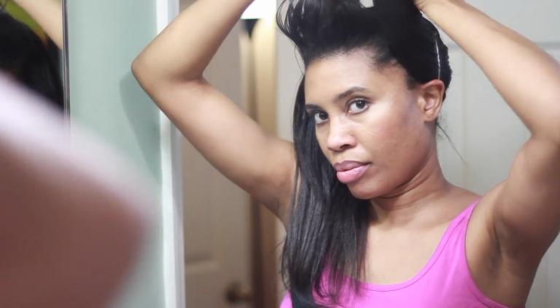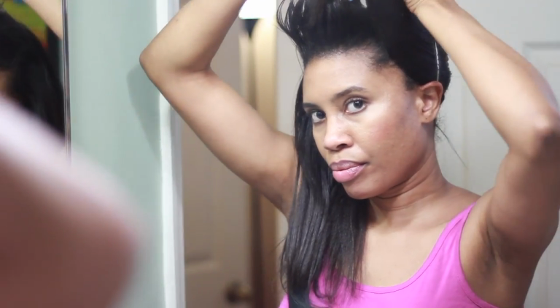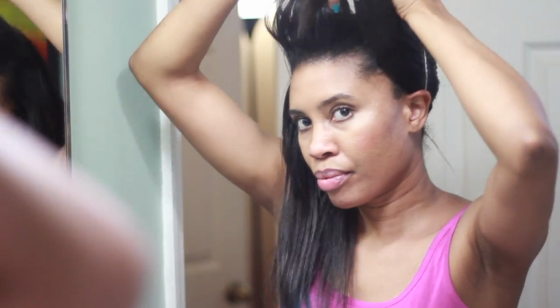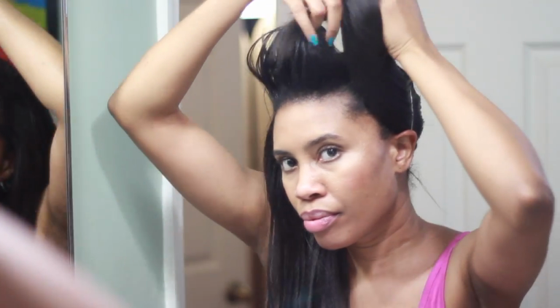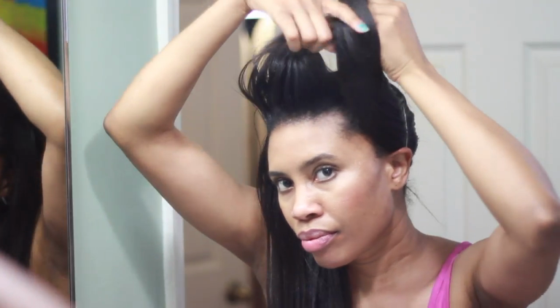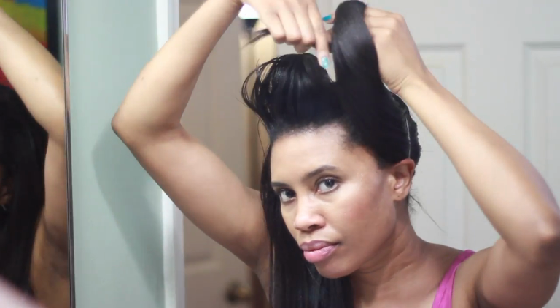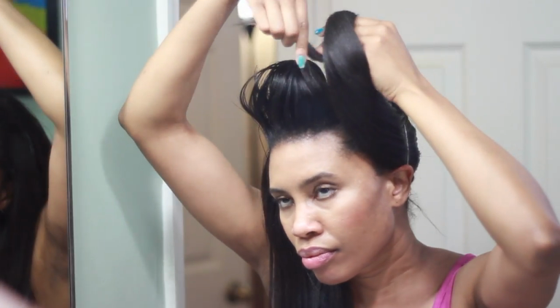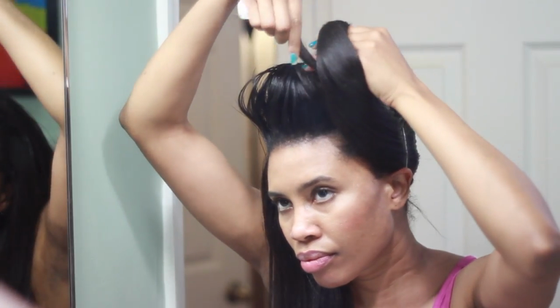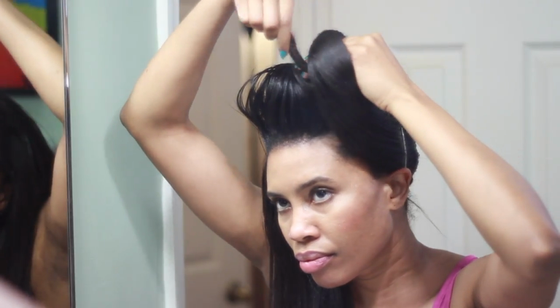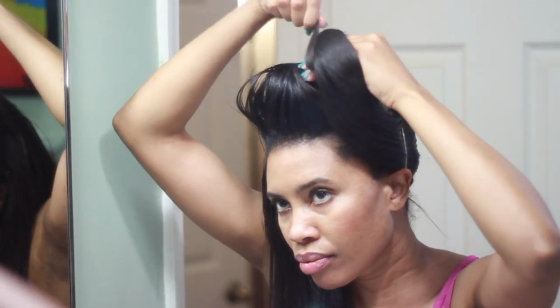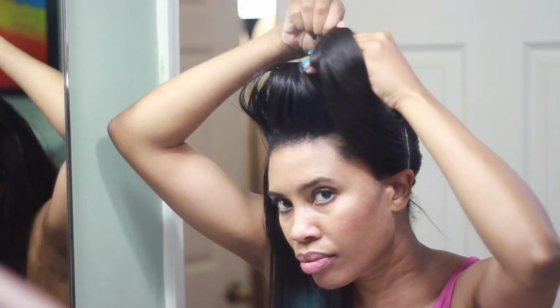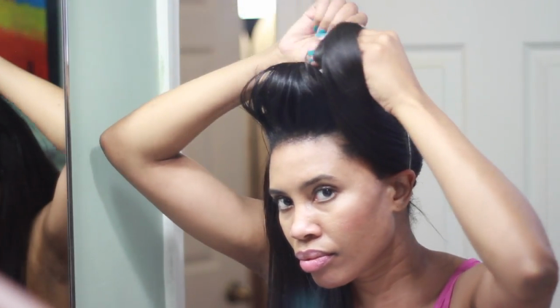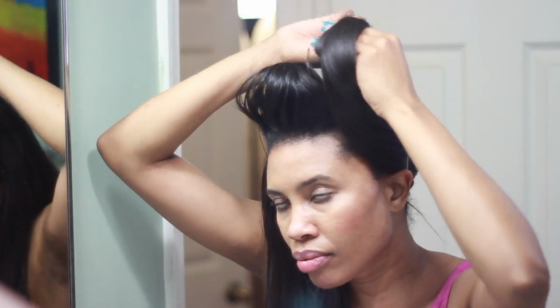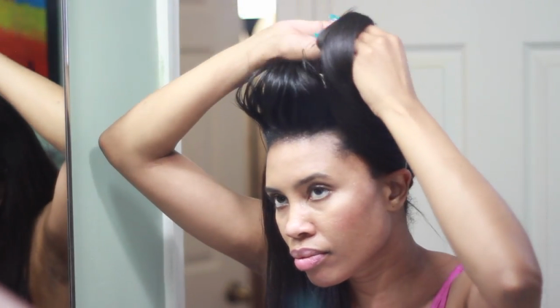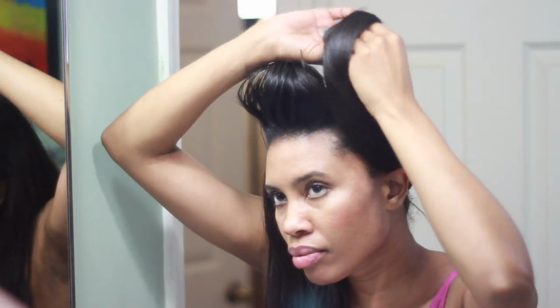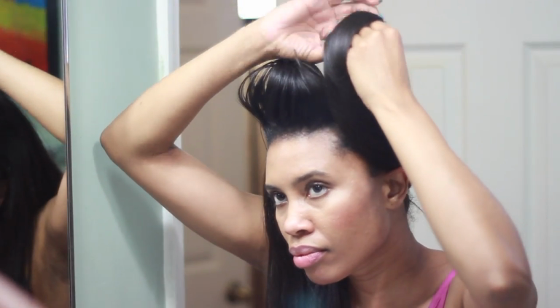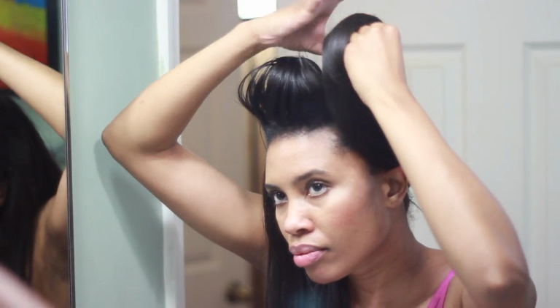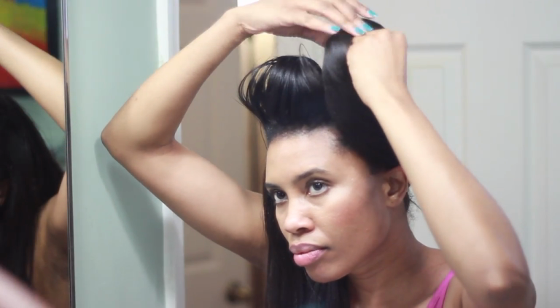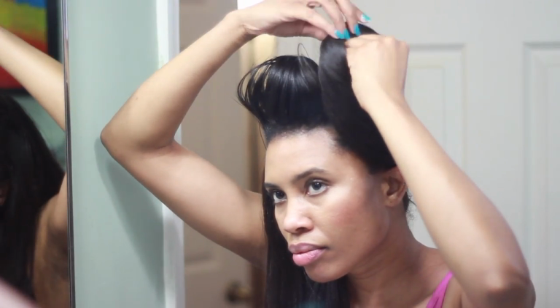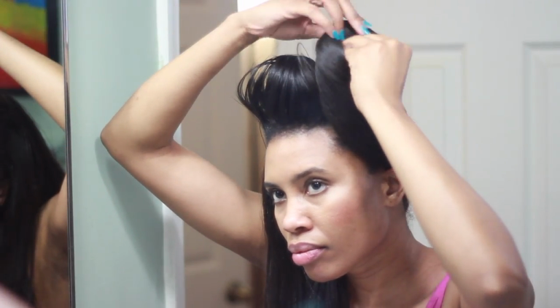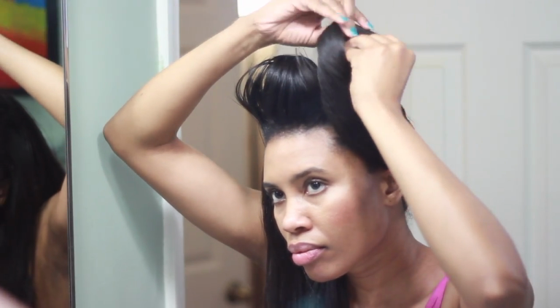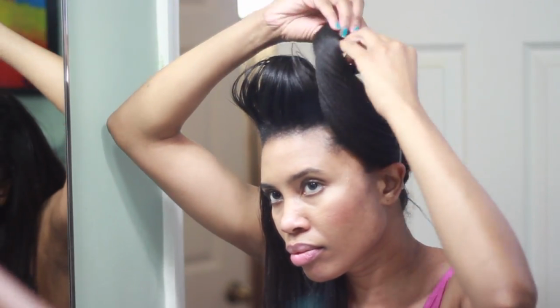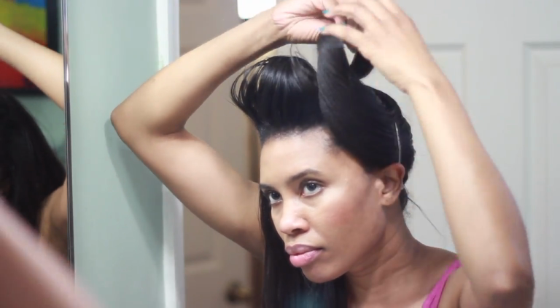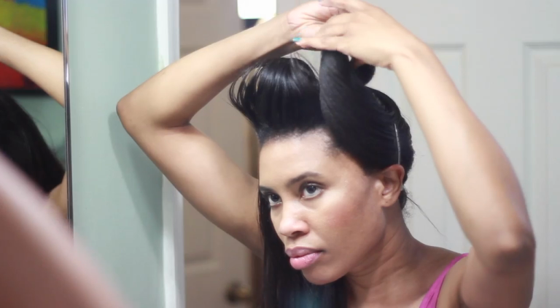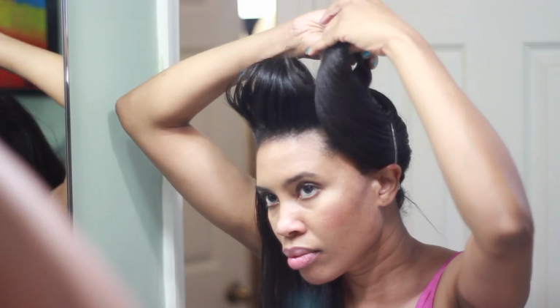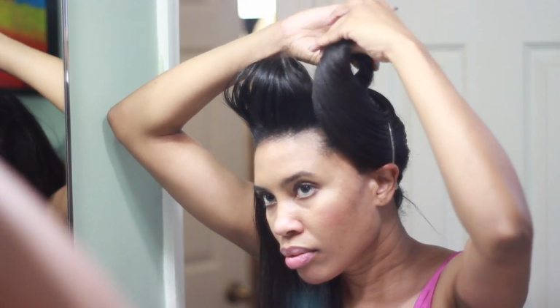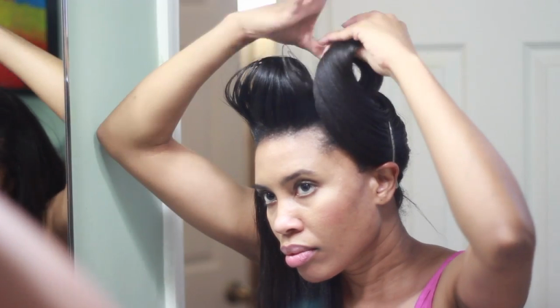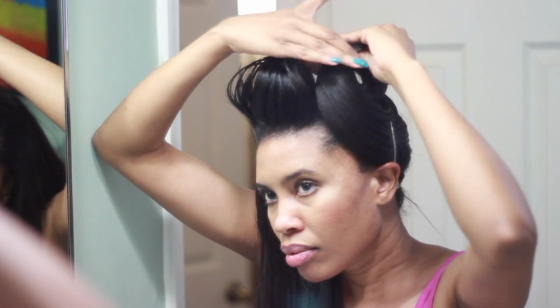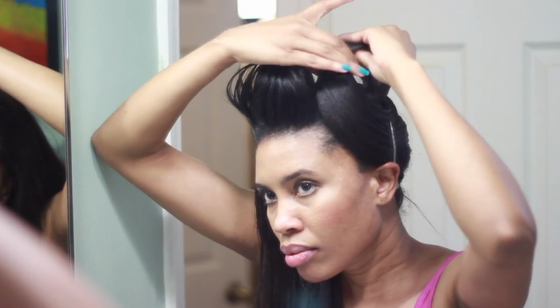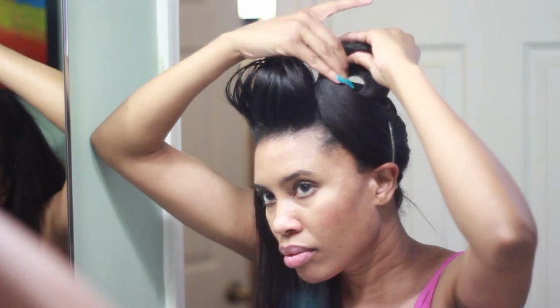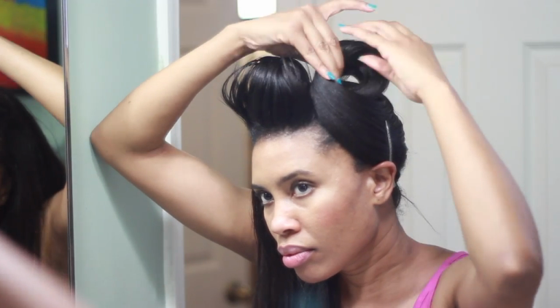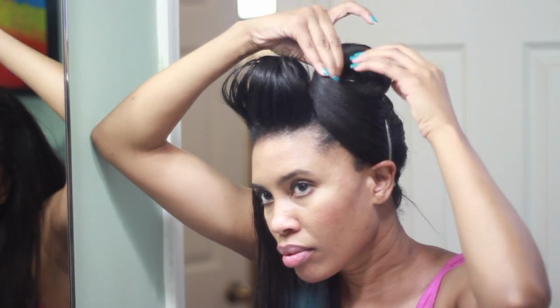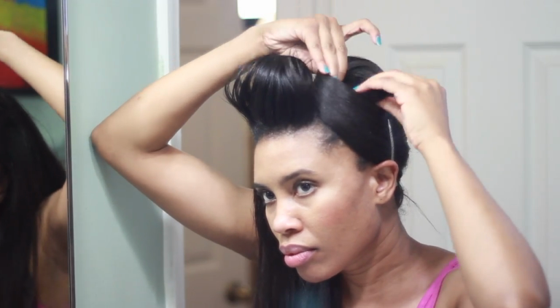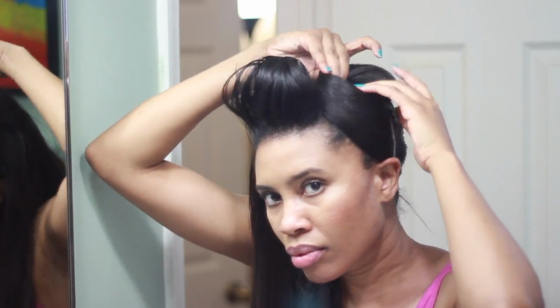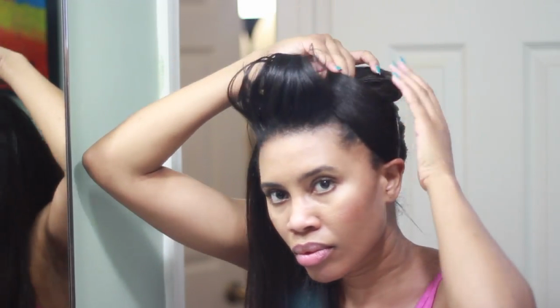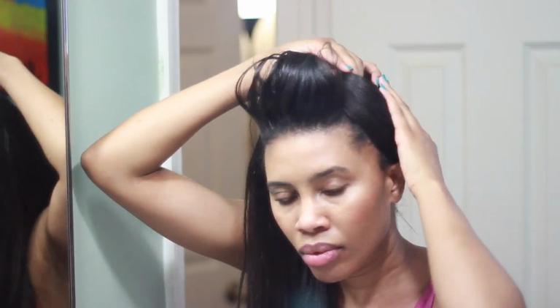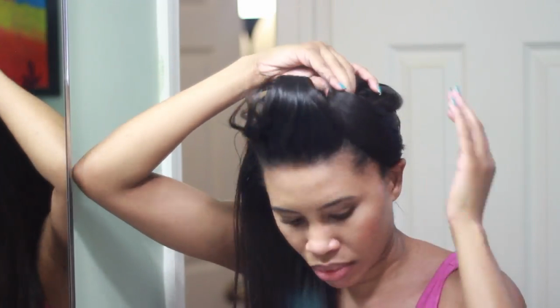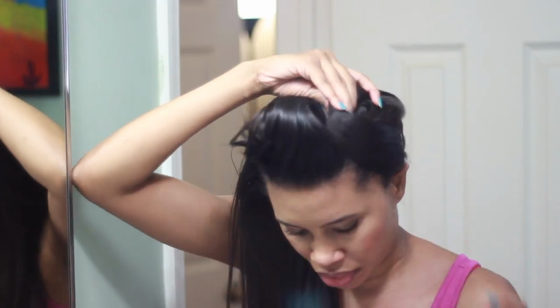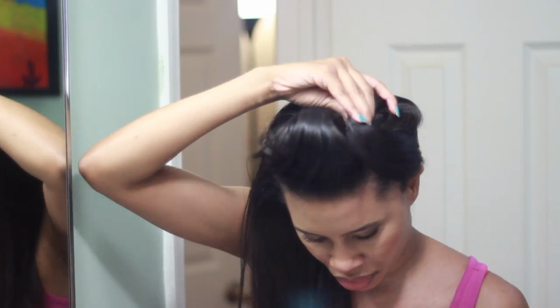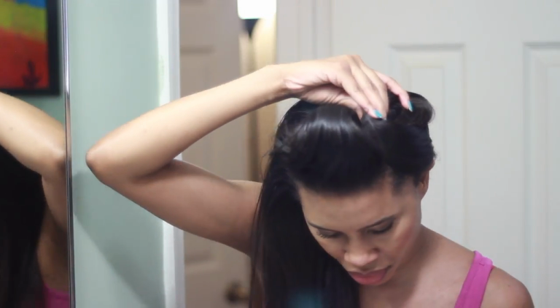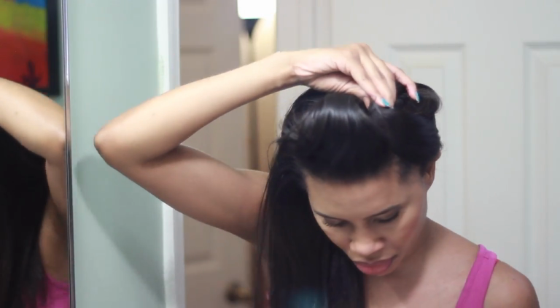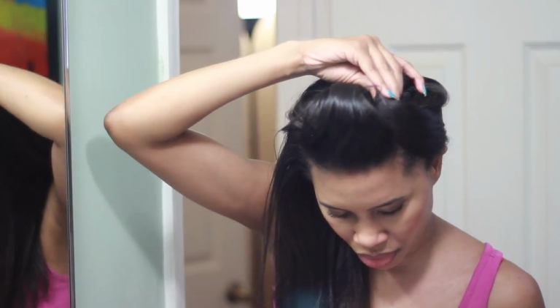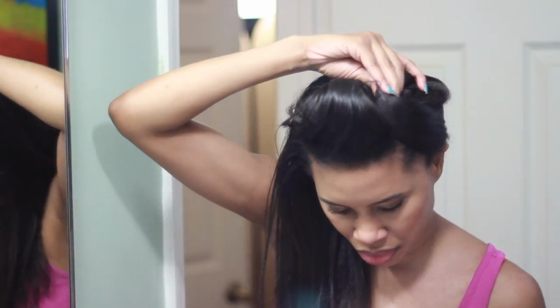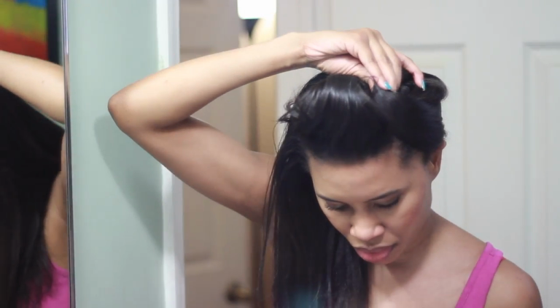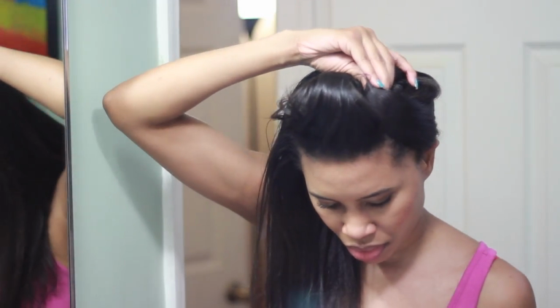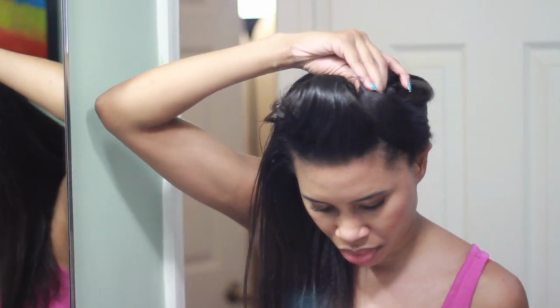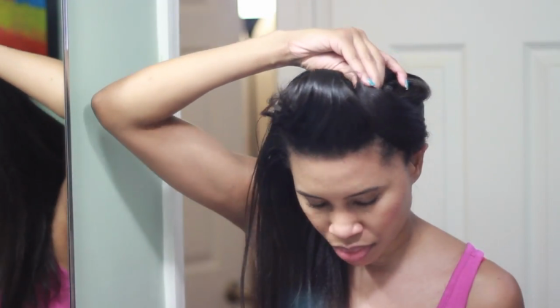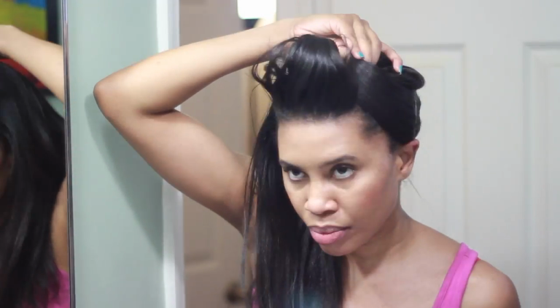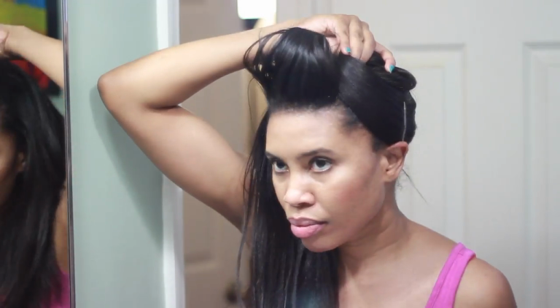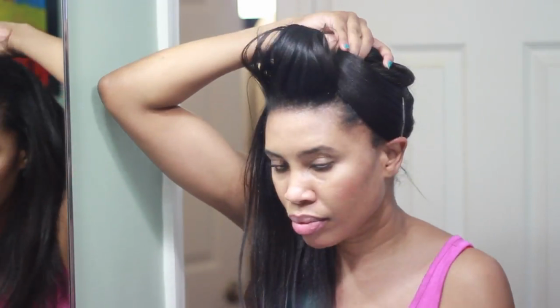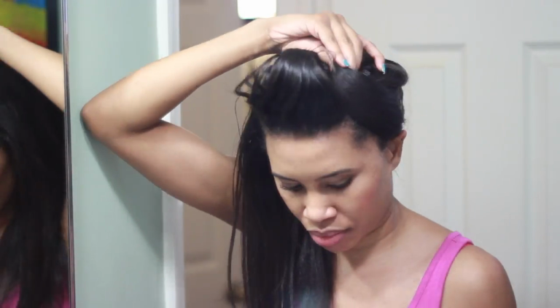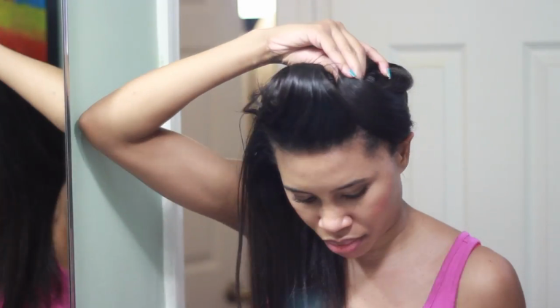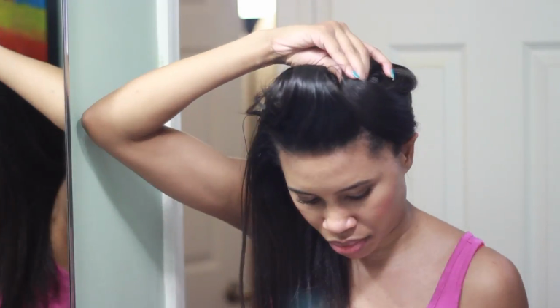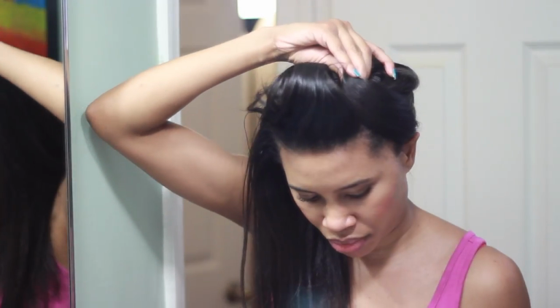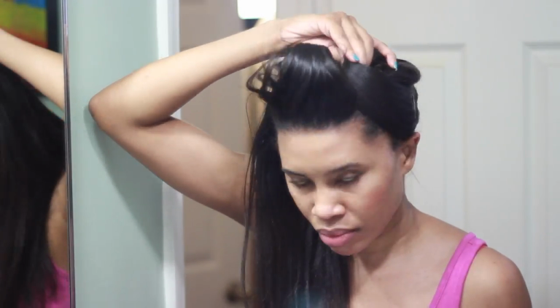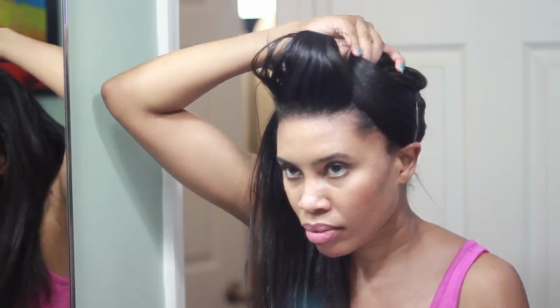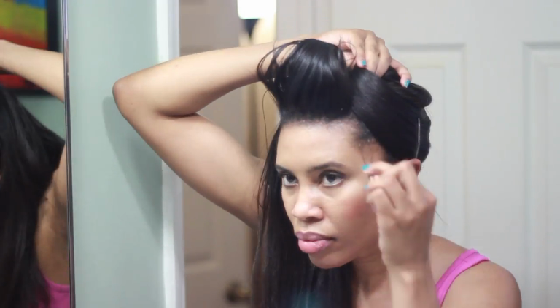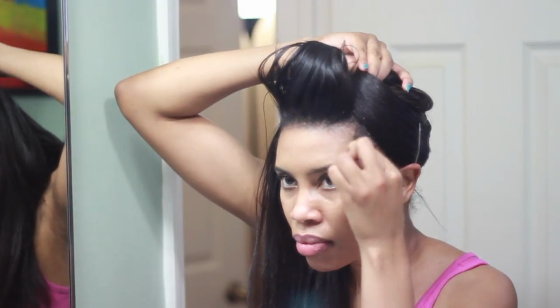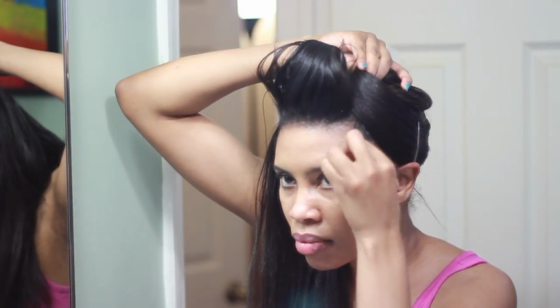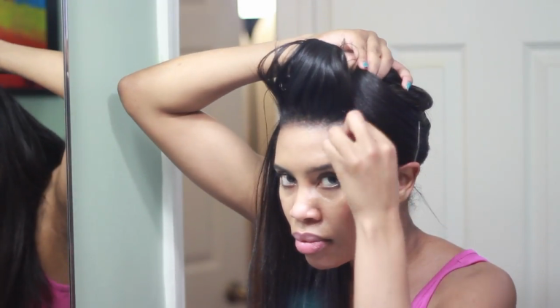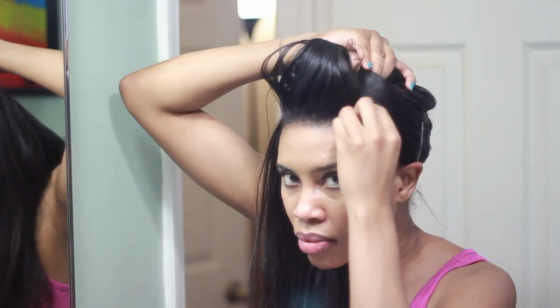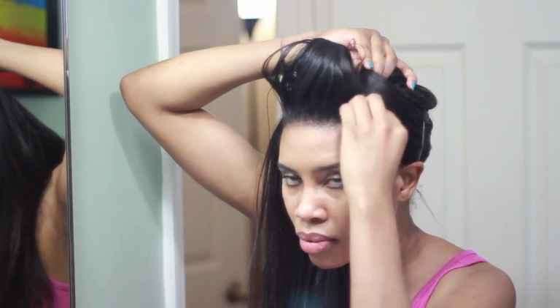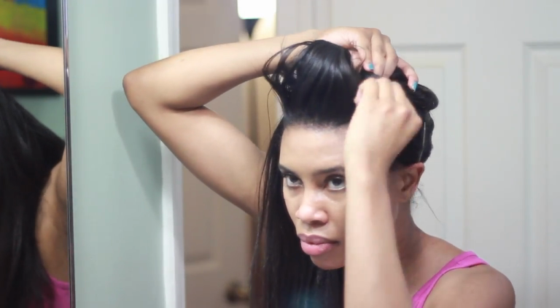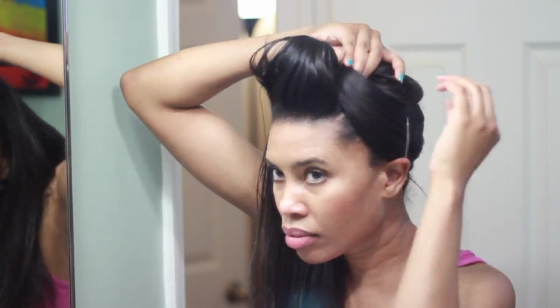Then I sweep it behind my ear and use the duckbill clip to secure it, and then I just do one big pin curl at the very top.